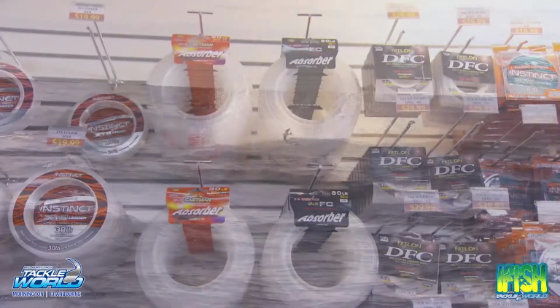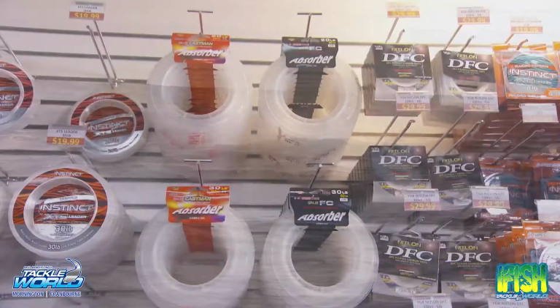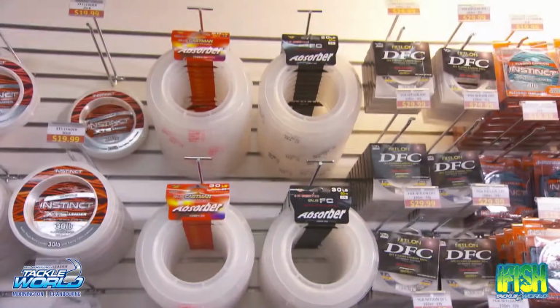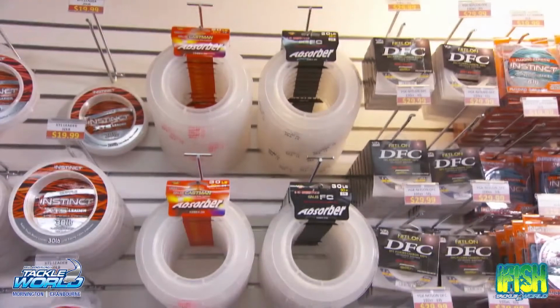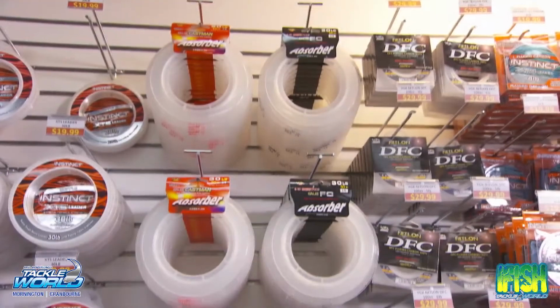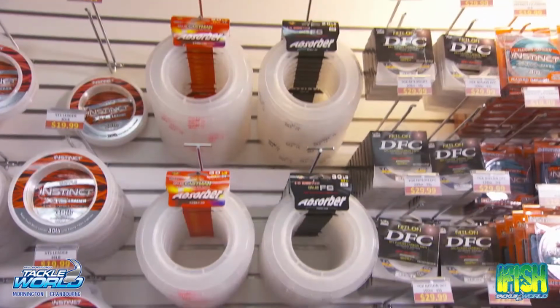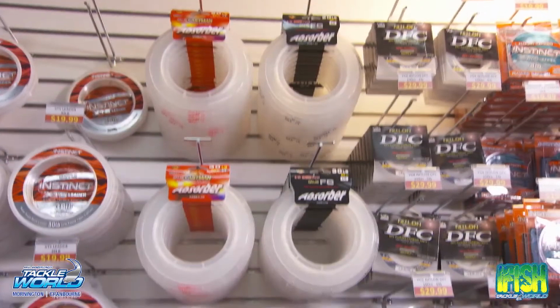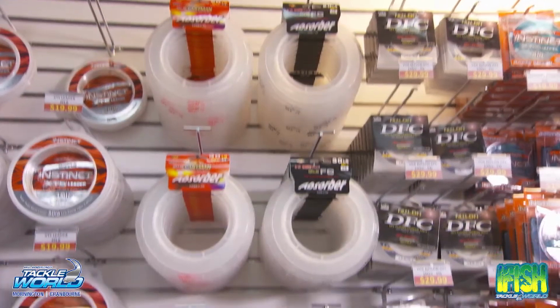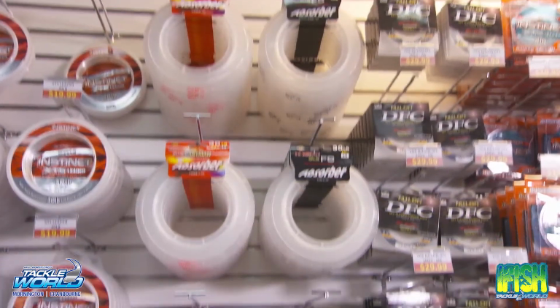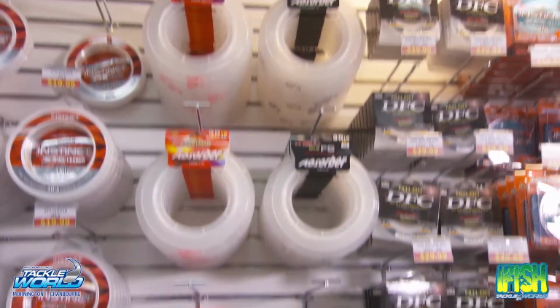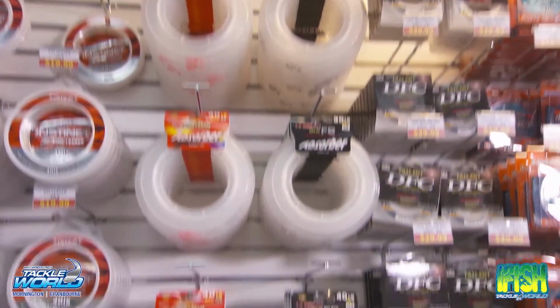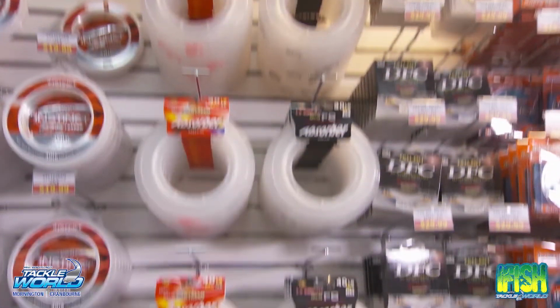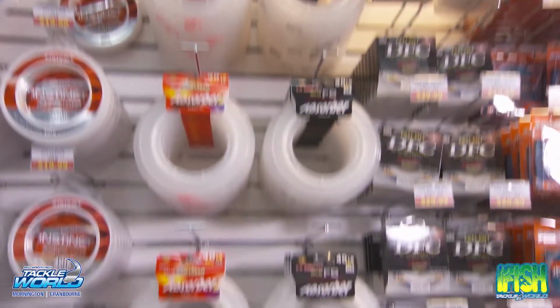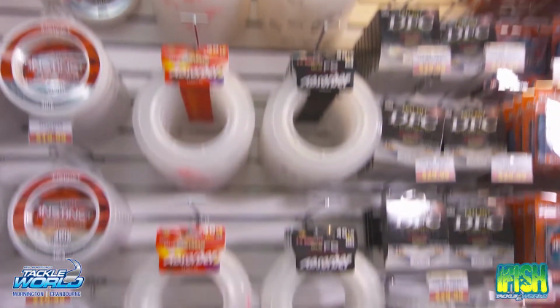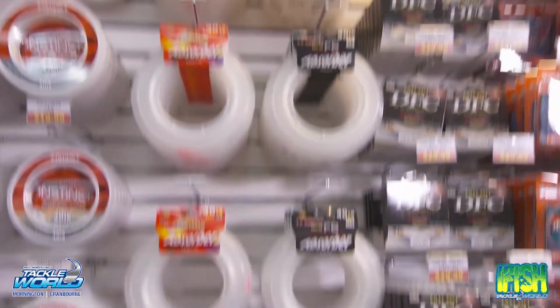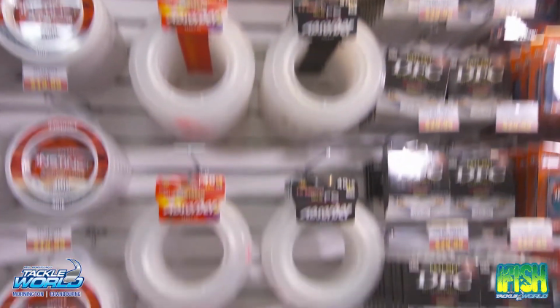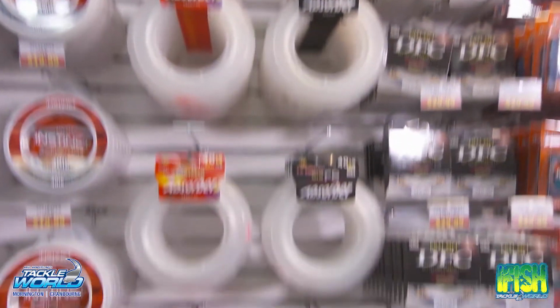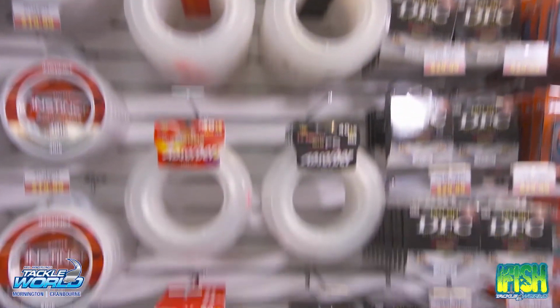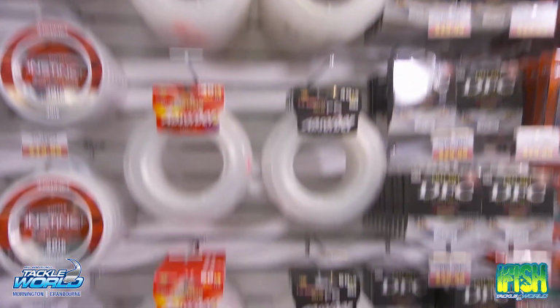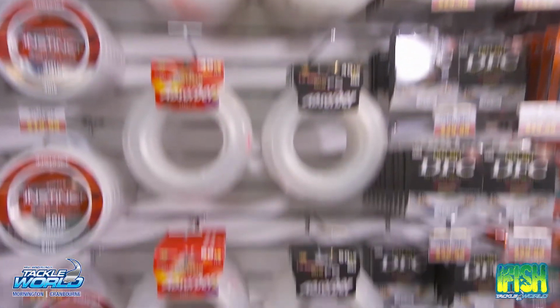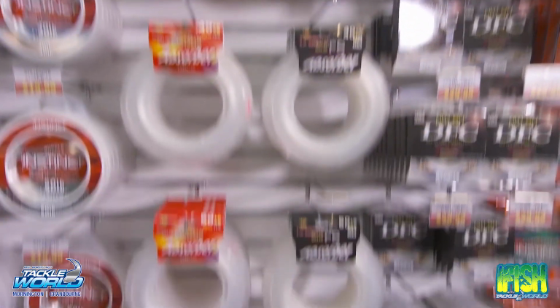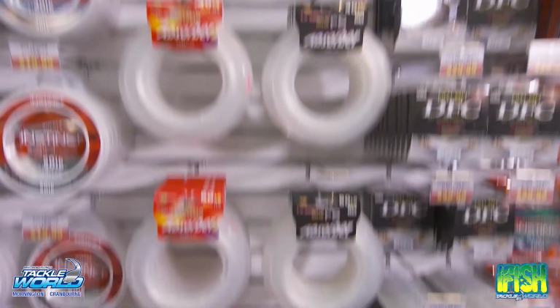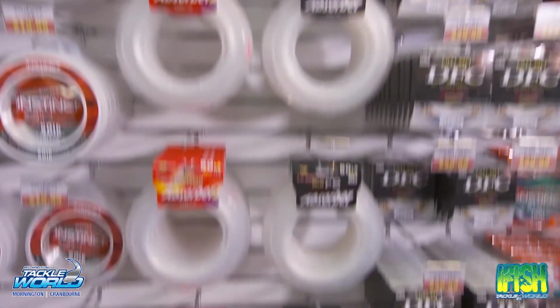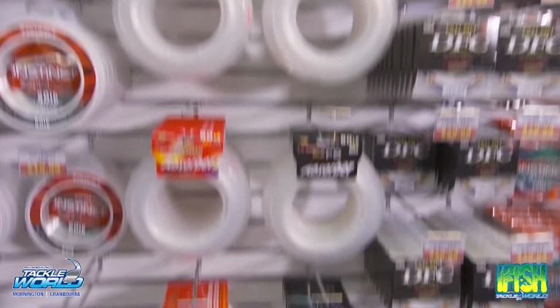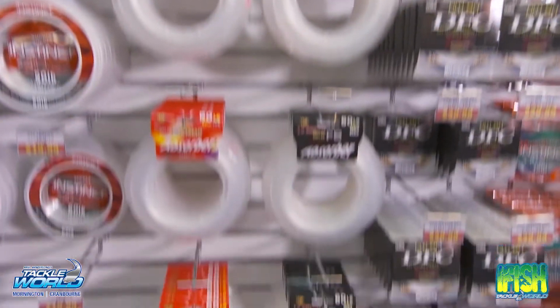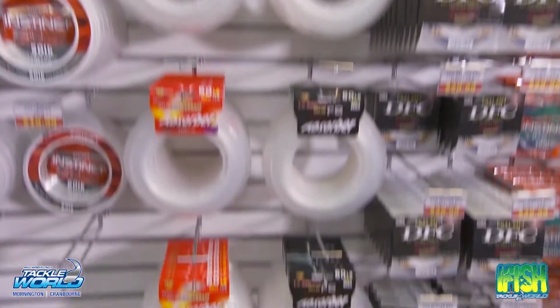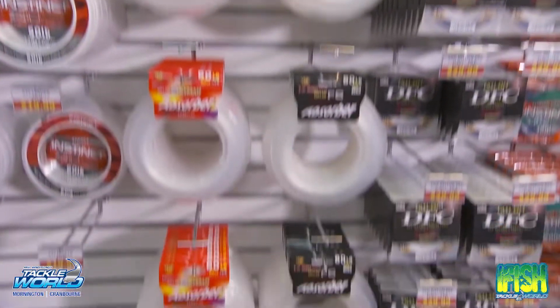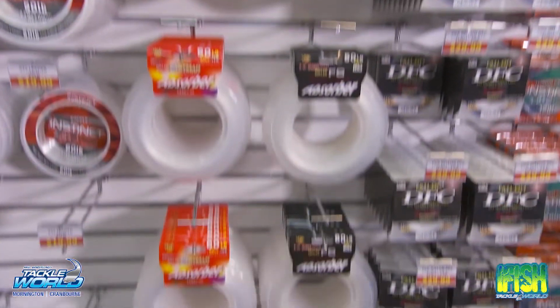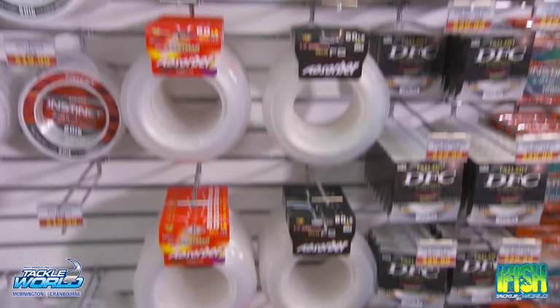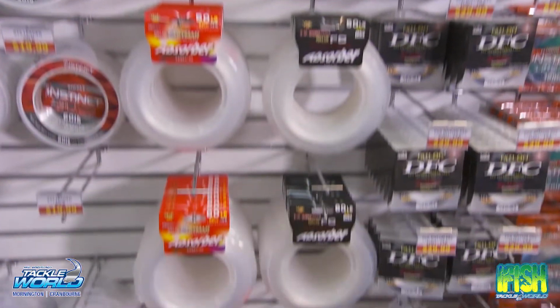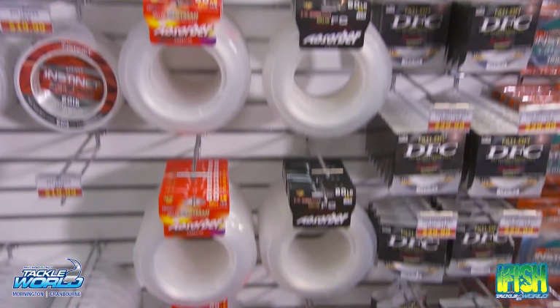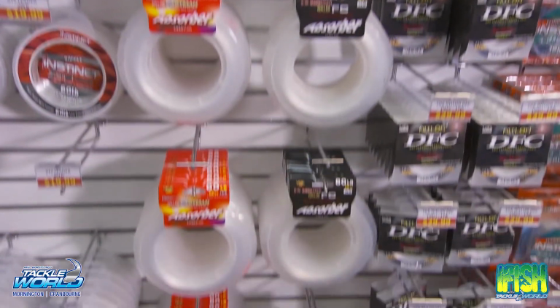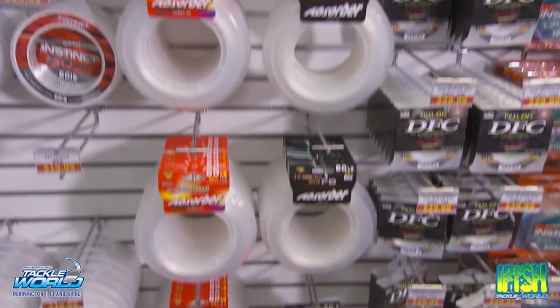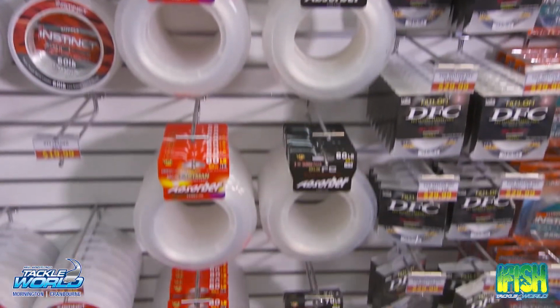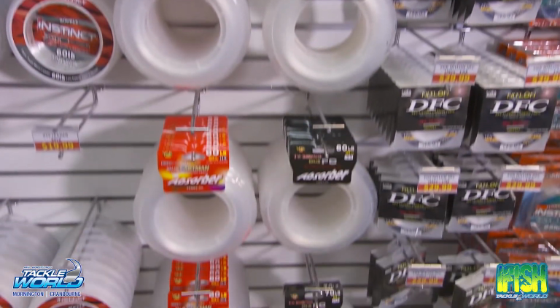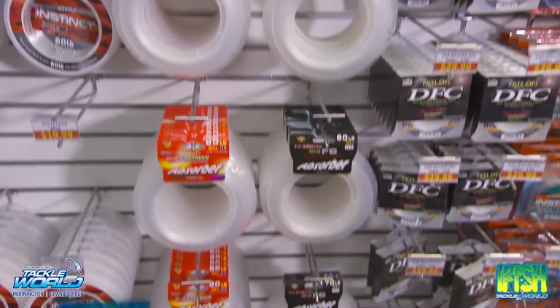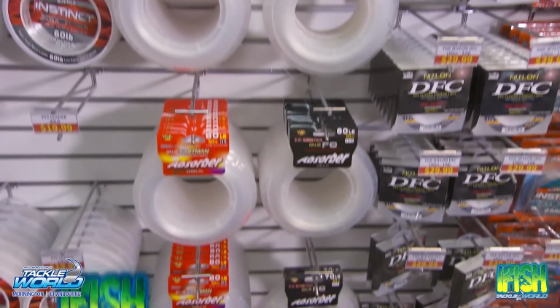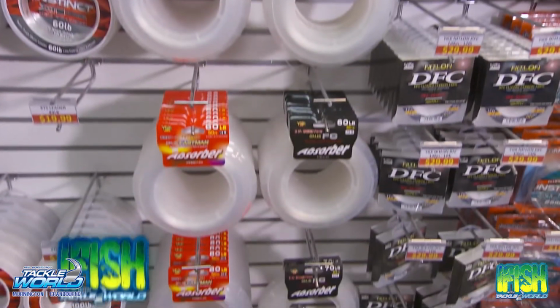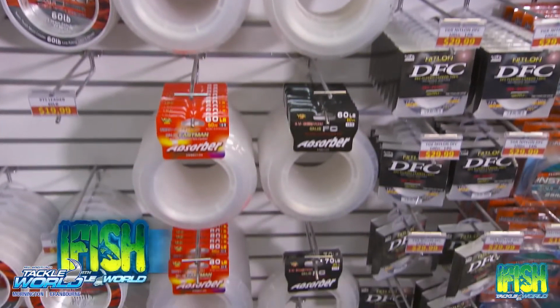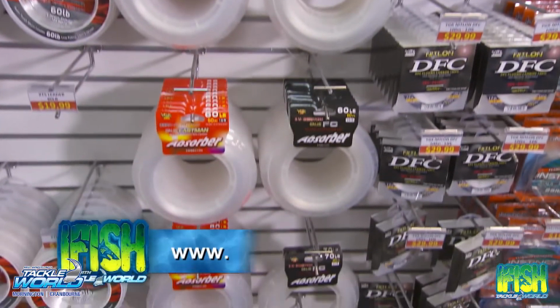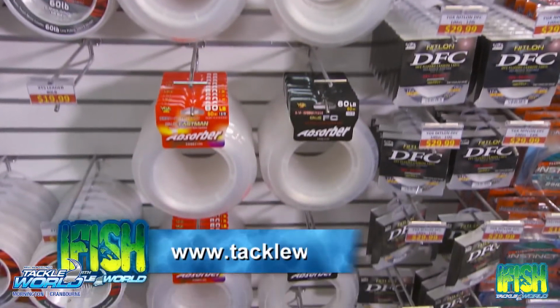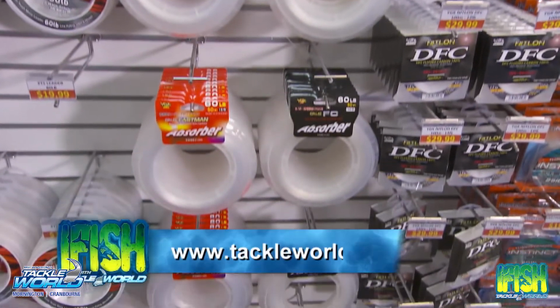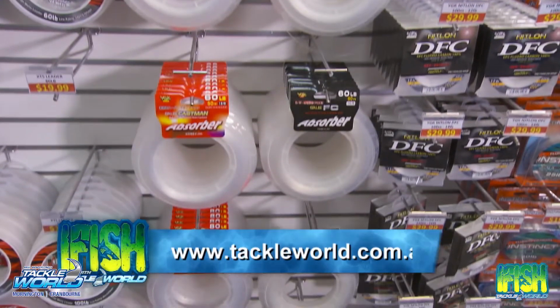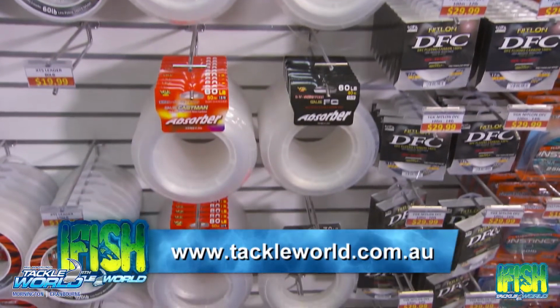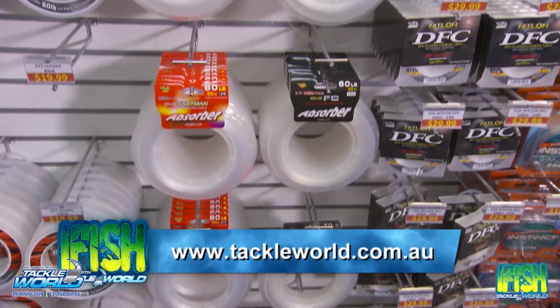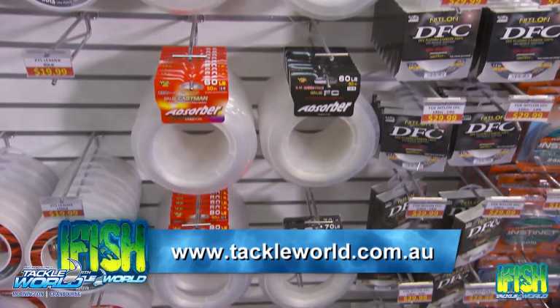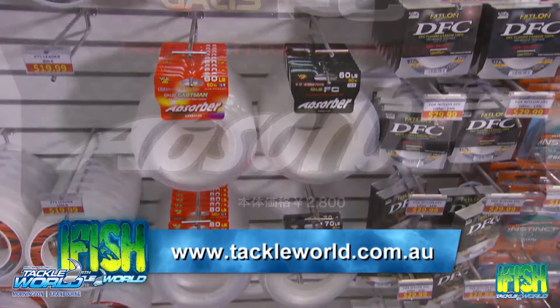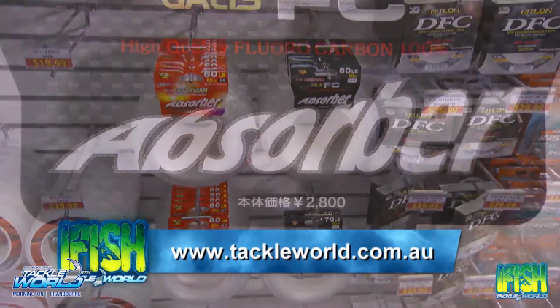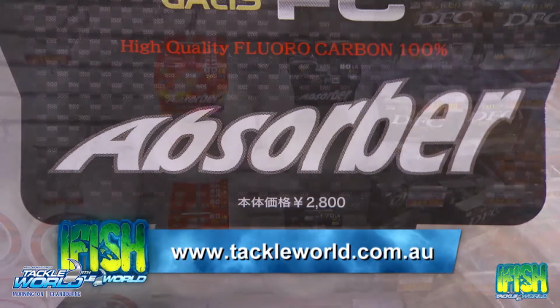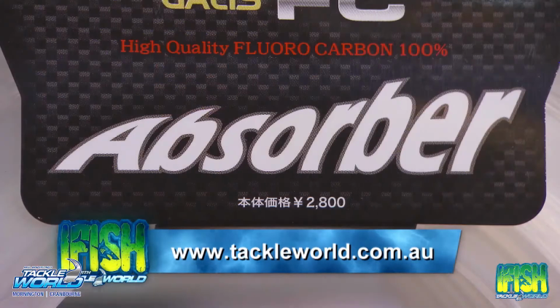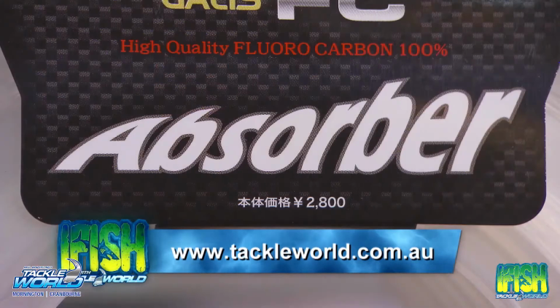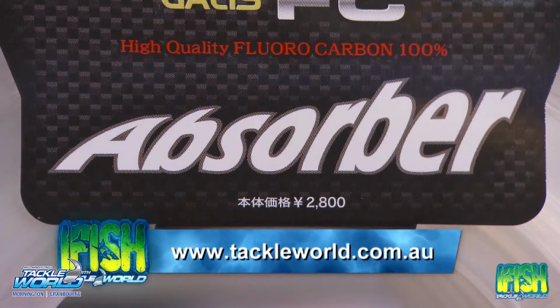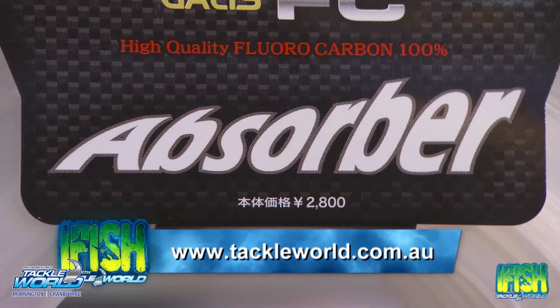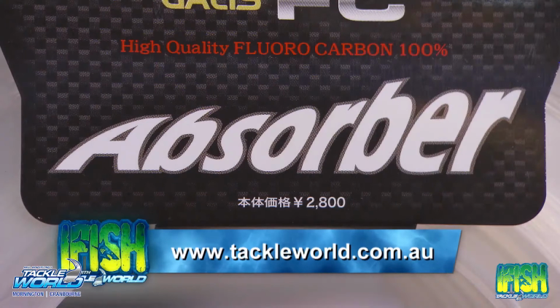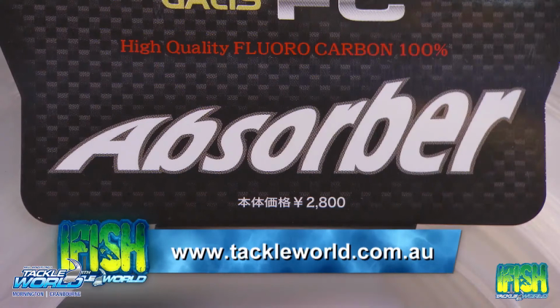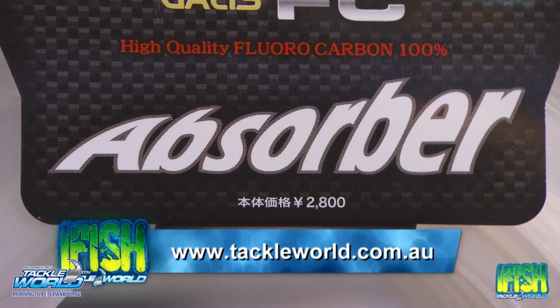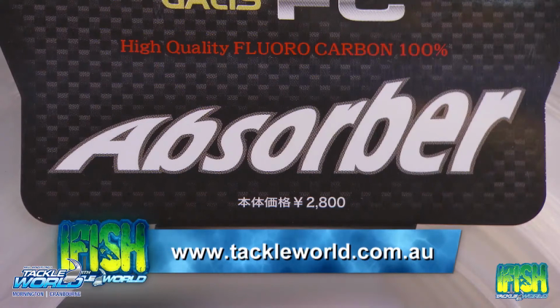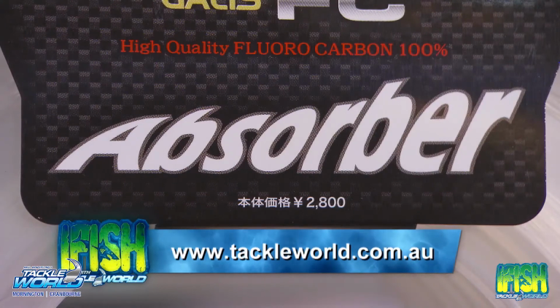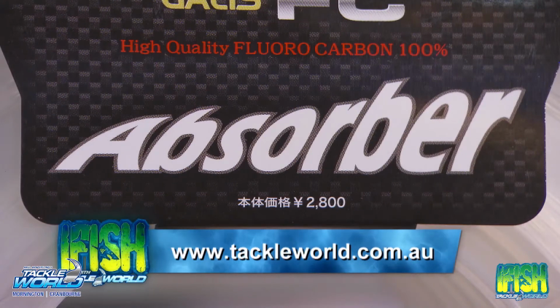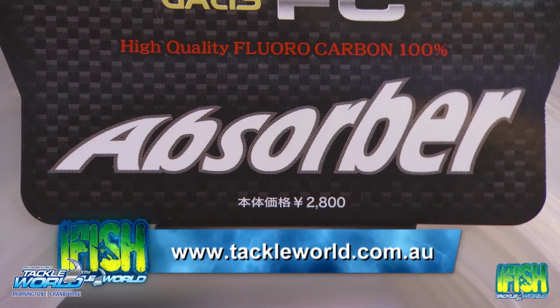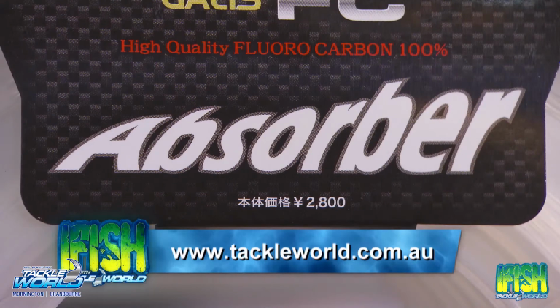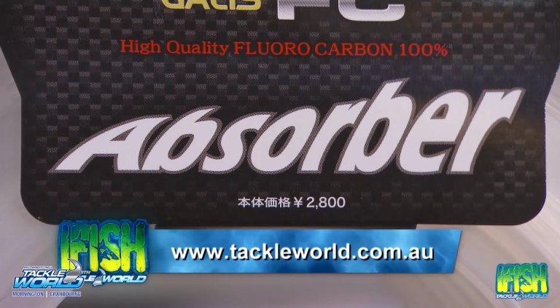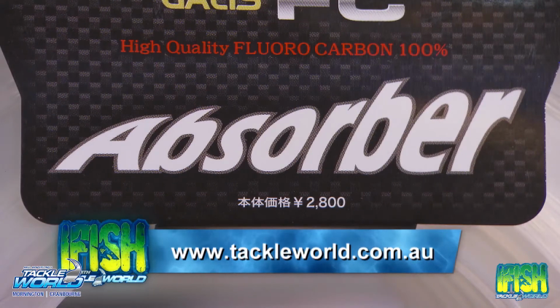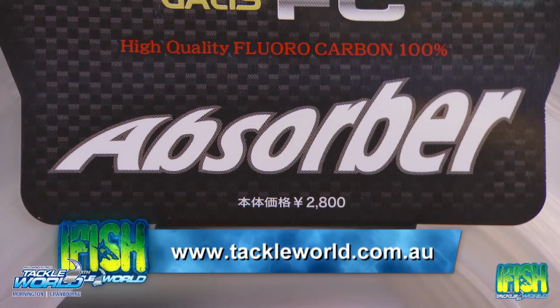To see the range — and it is huge — get down to your local Tackle World store. To find that store, visit TackleWorld.com.au.